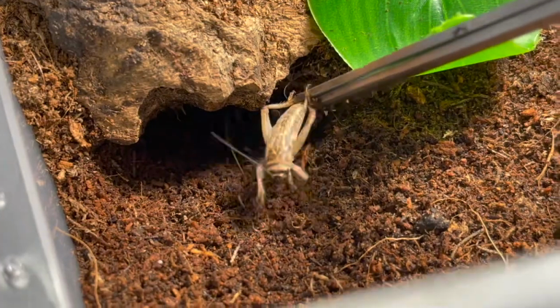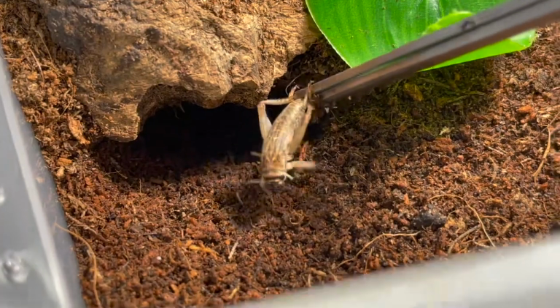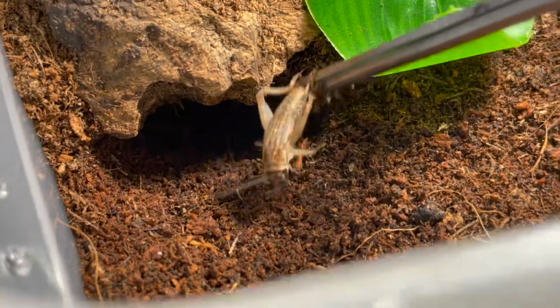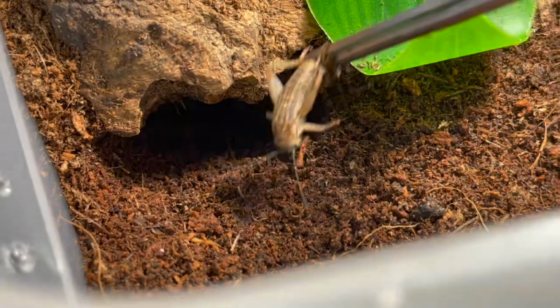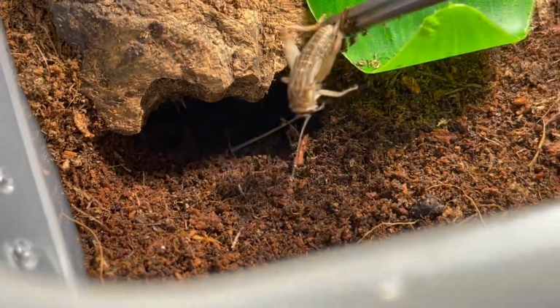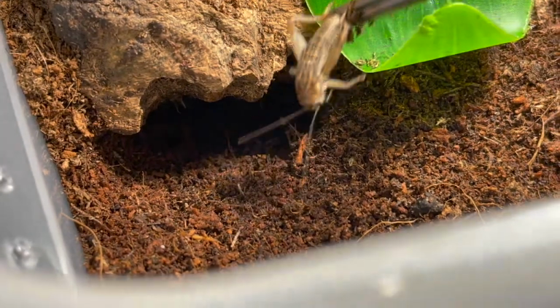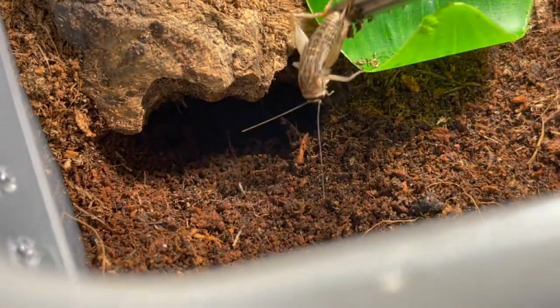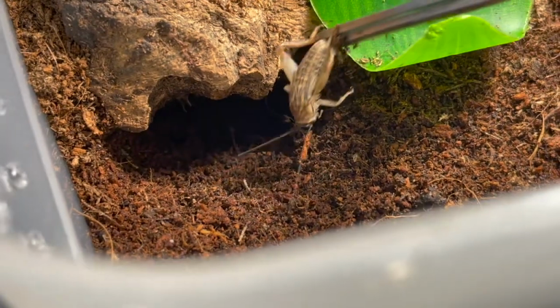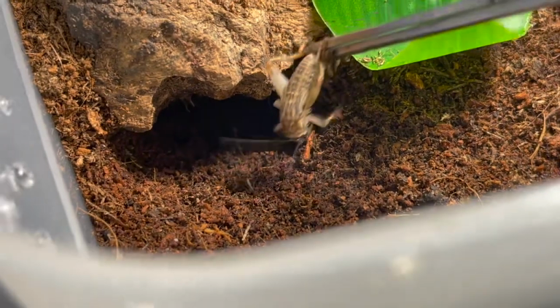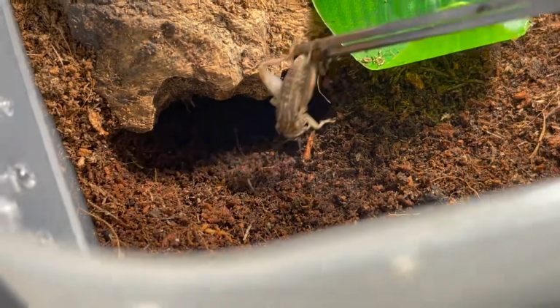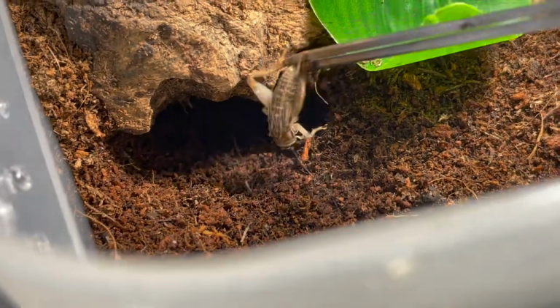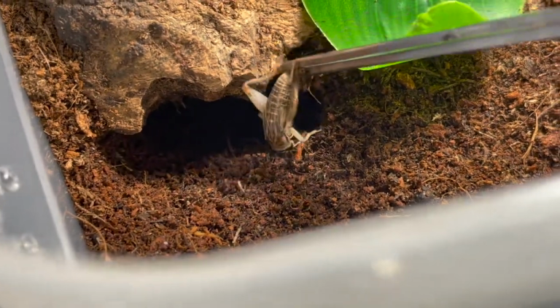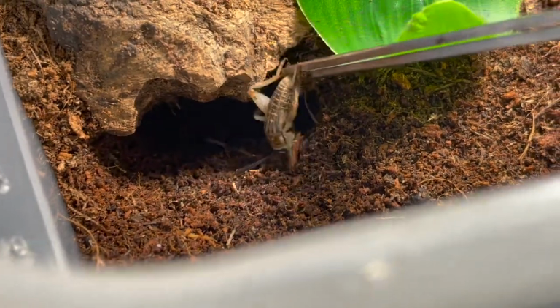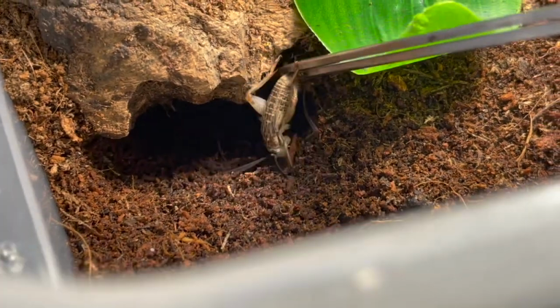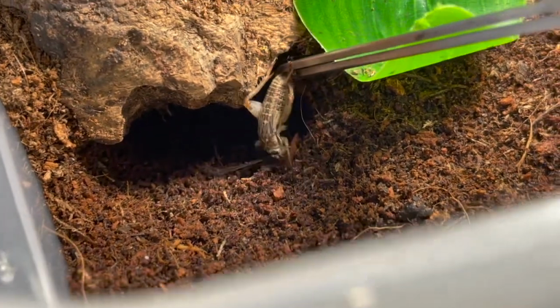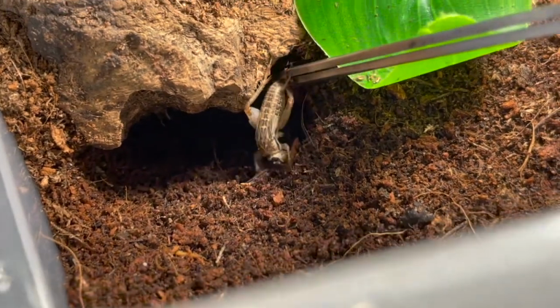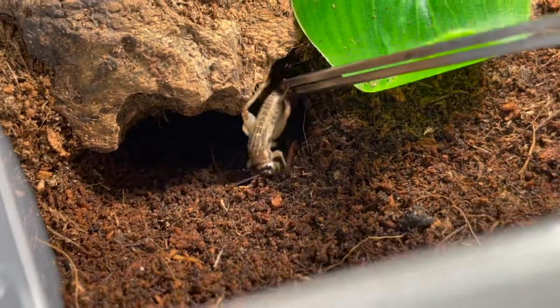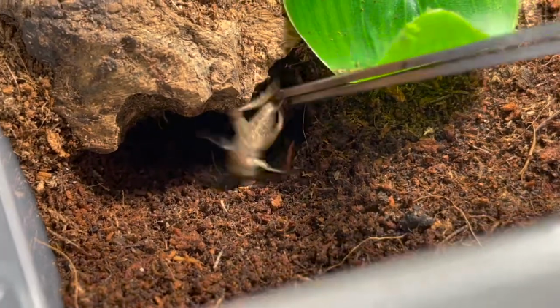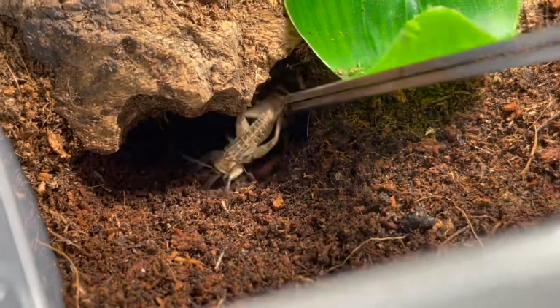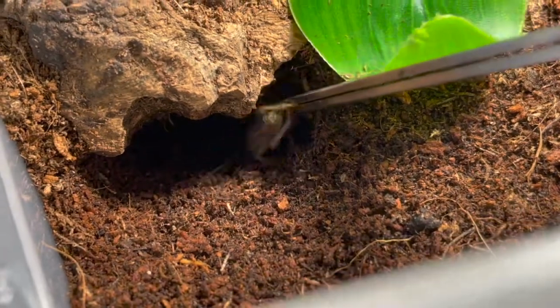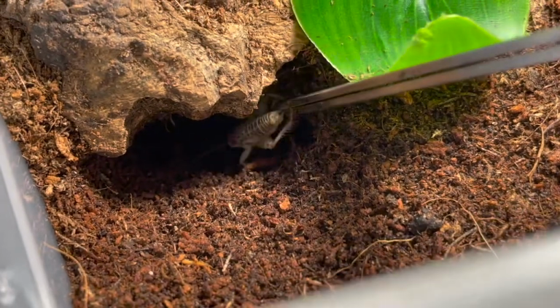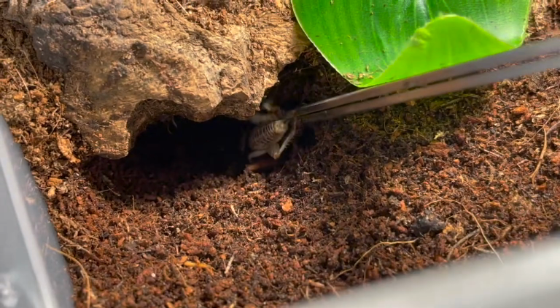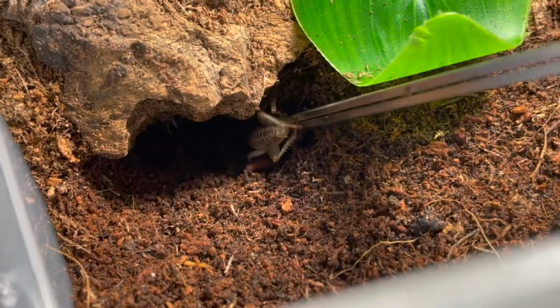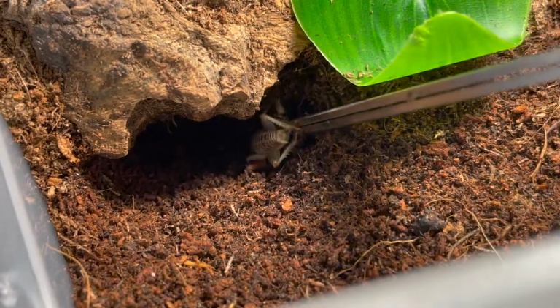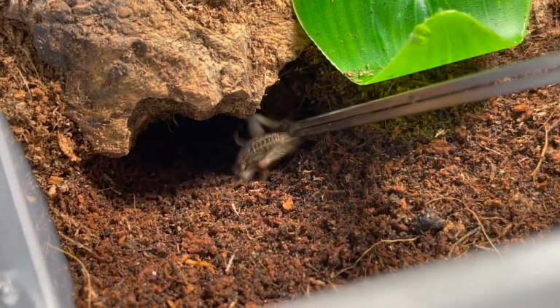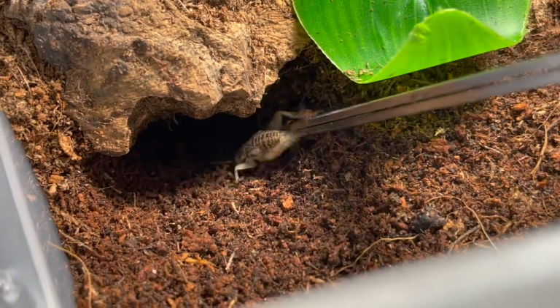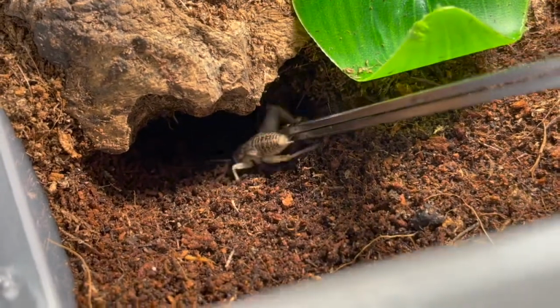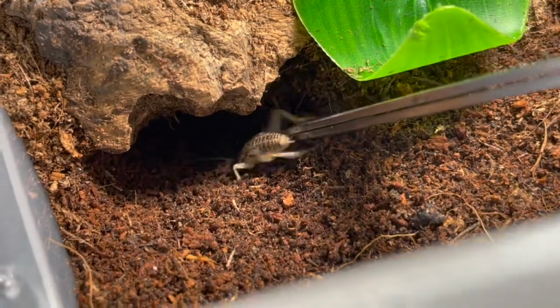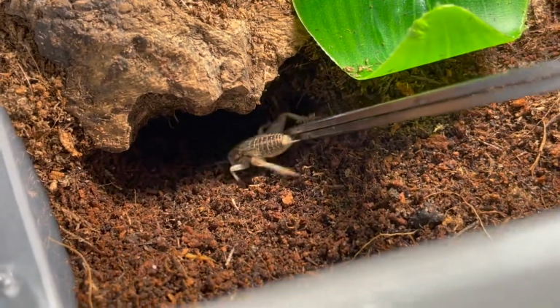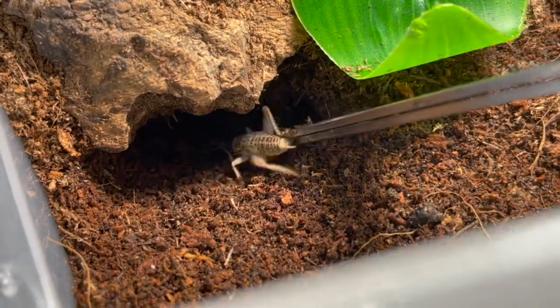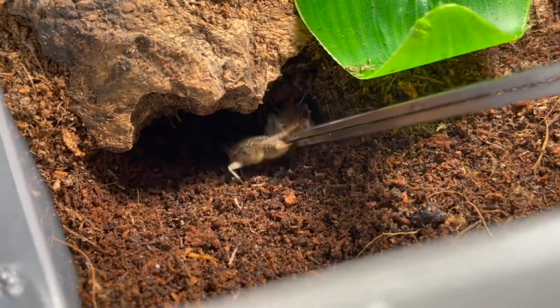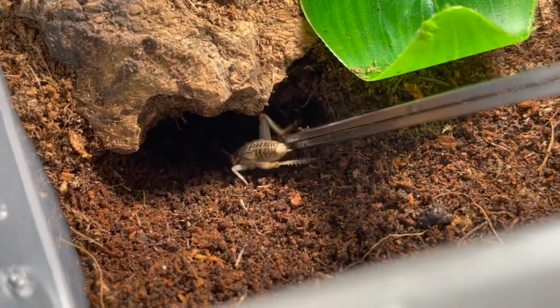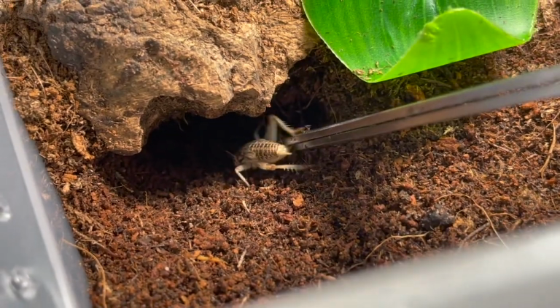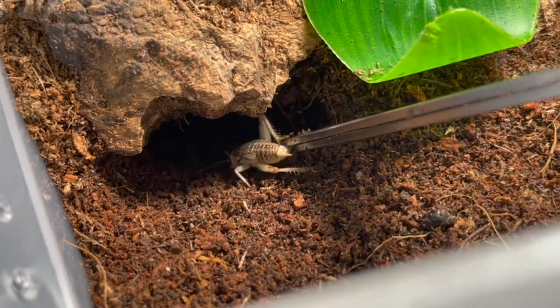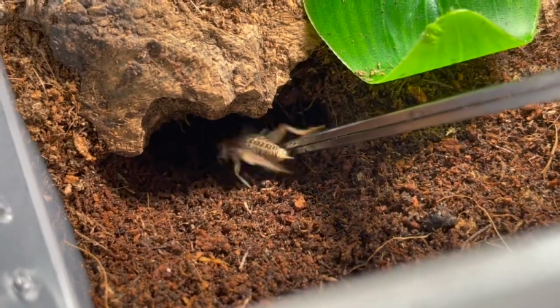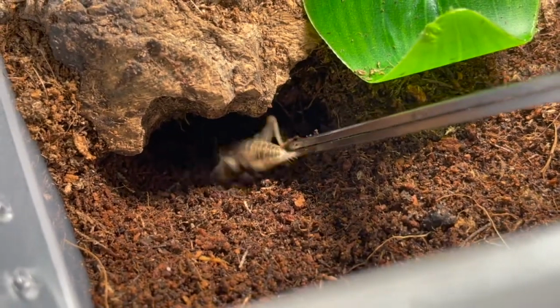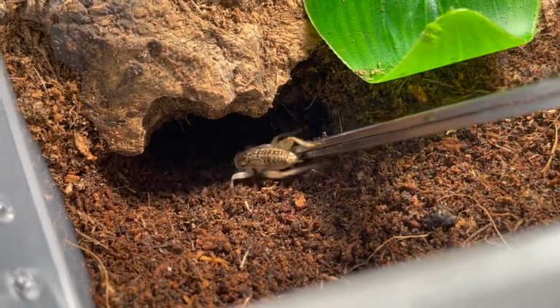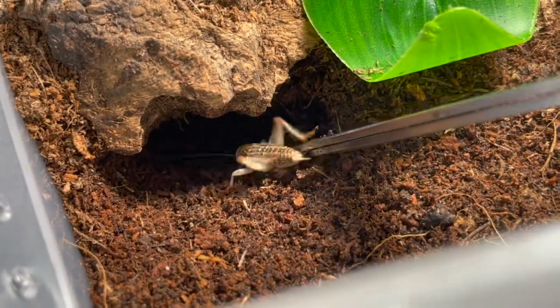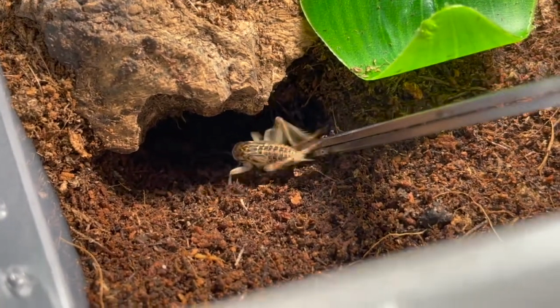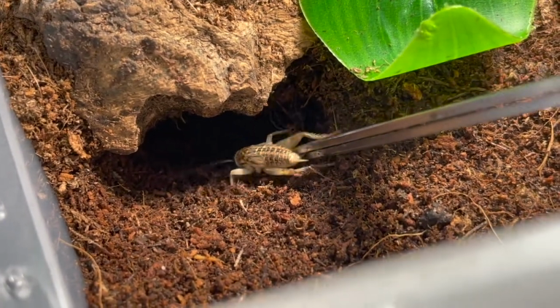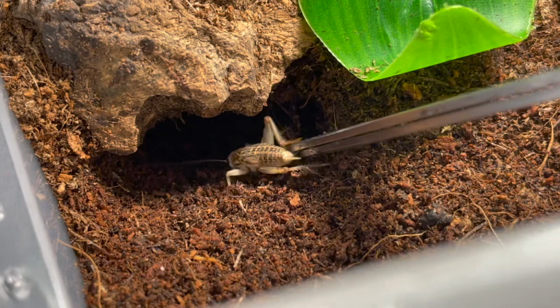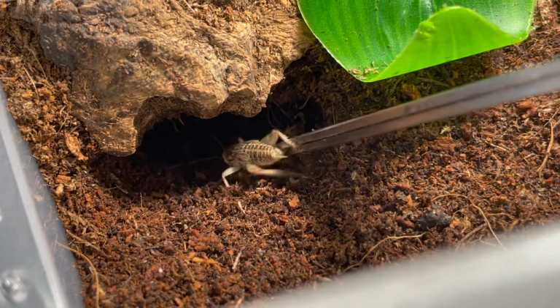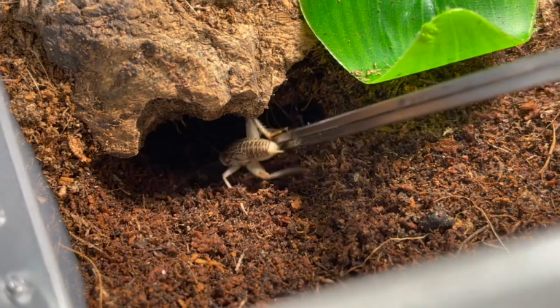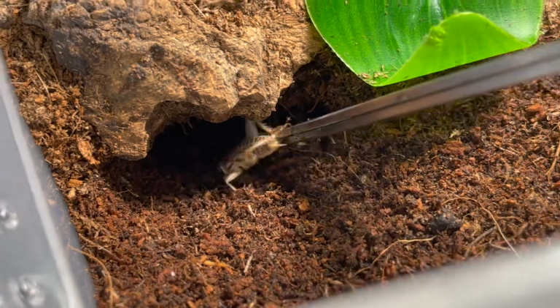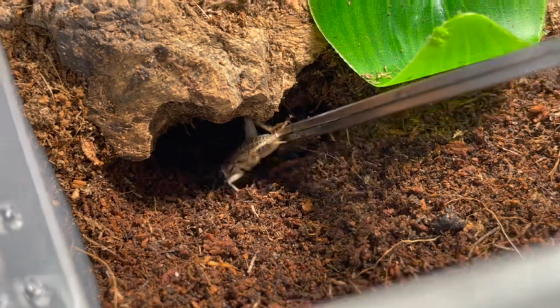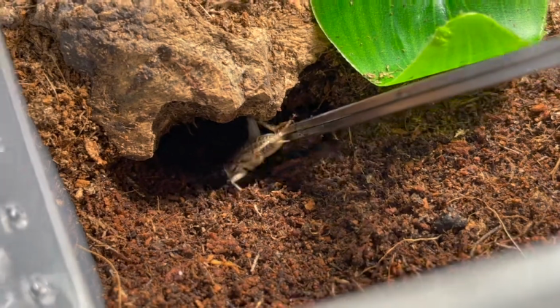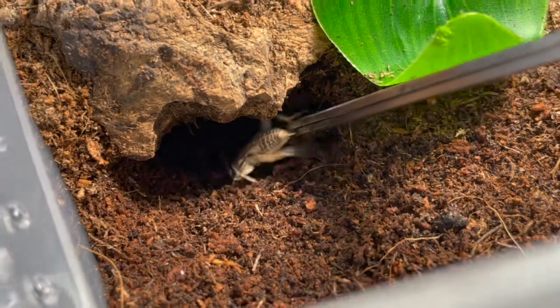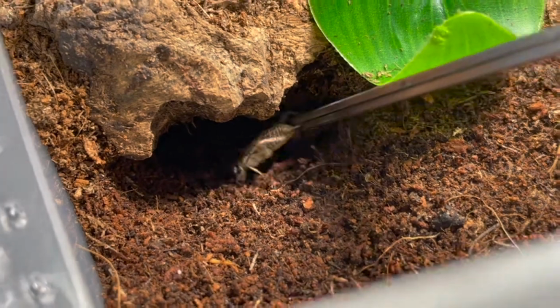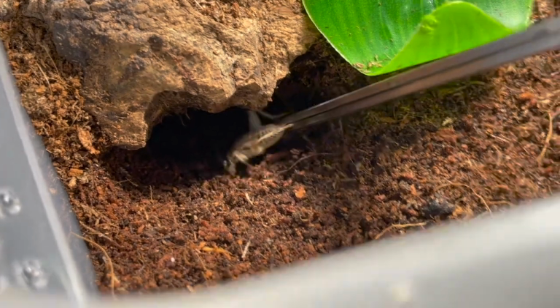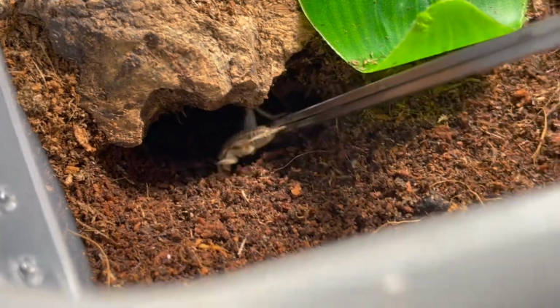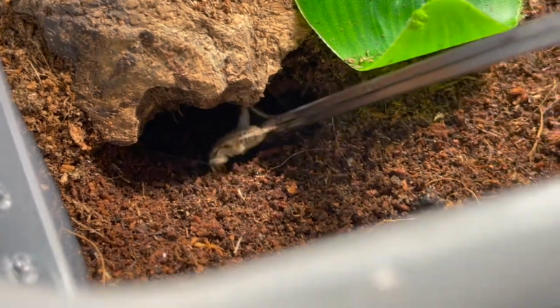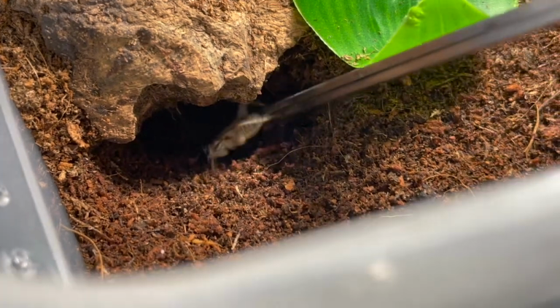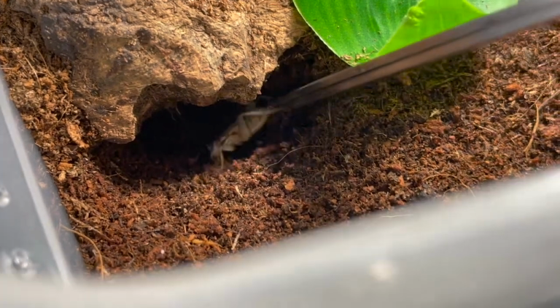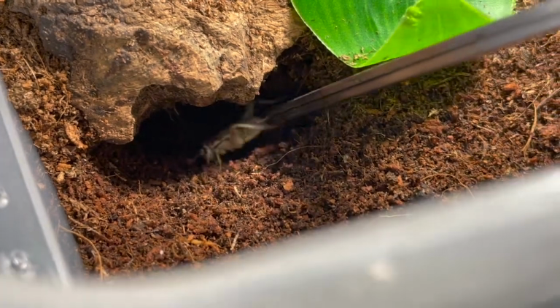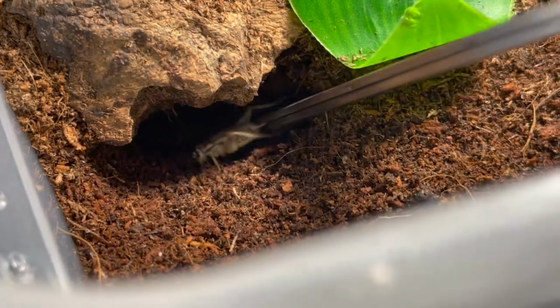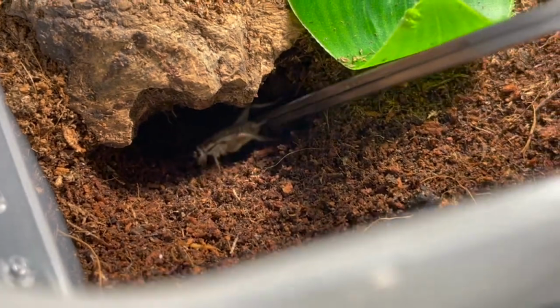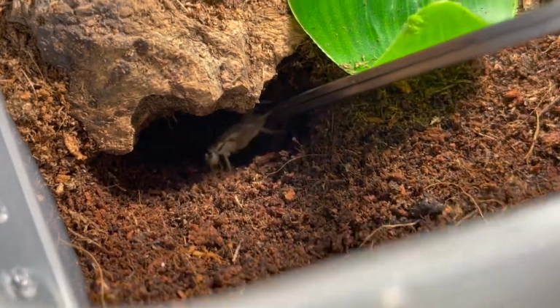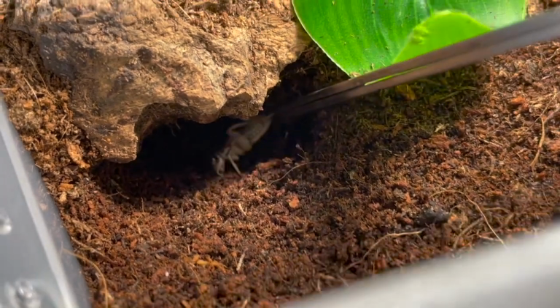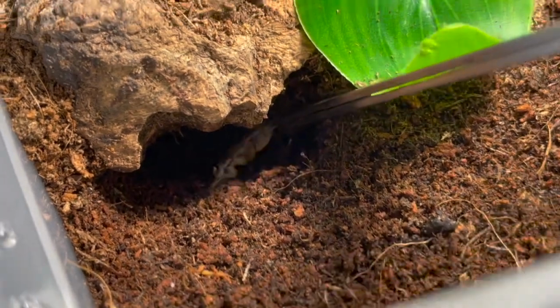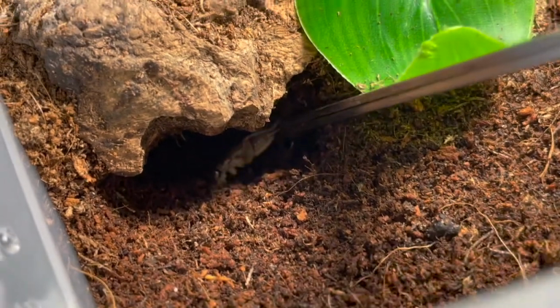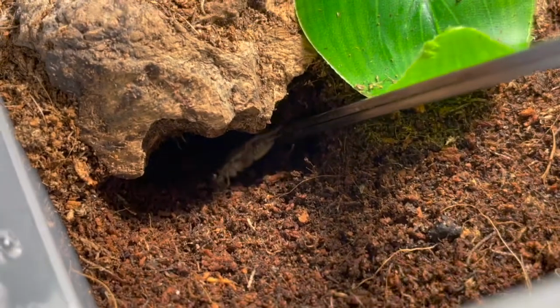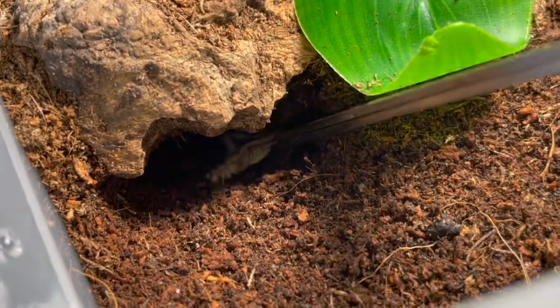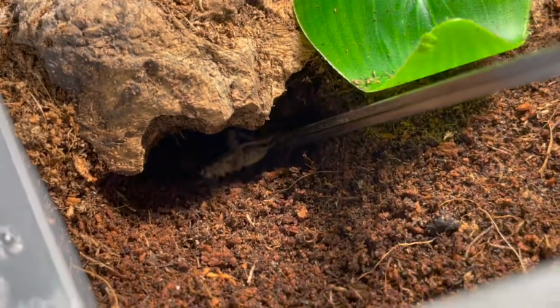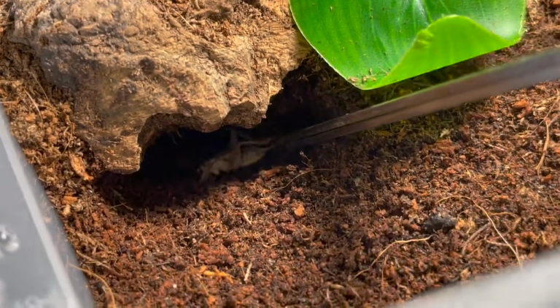Here is my mature male Heterometrus spinifer, or the Asian forest scorpion. Let's give him a nice meal.